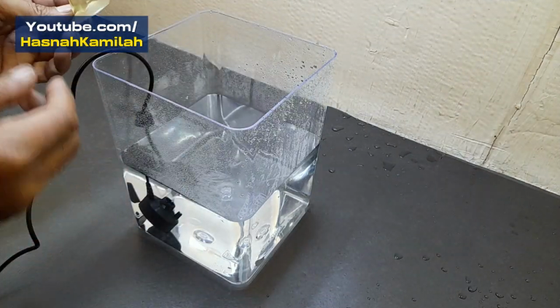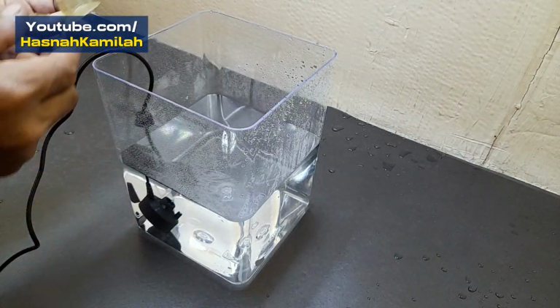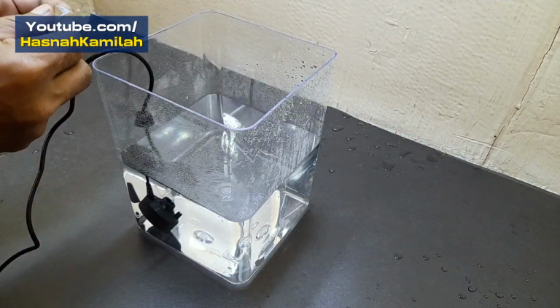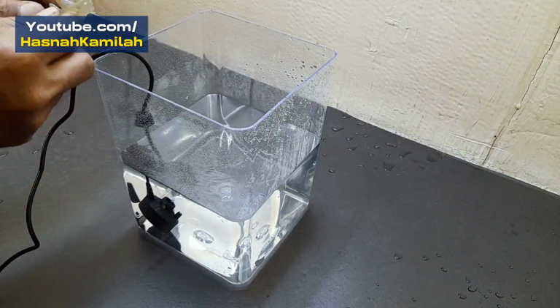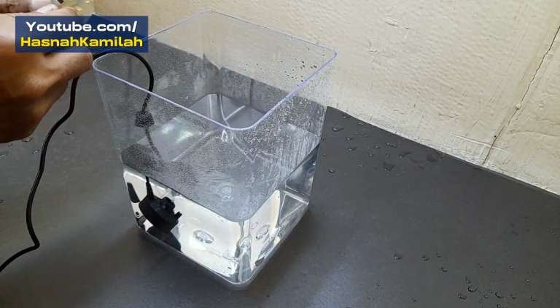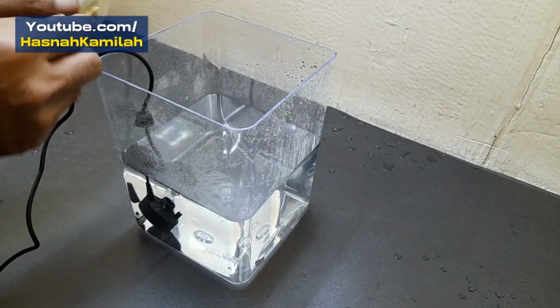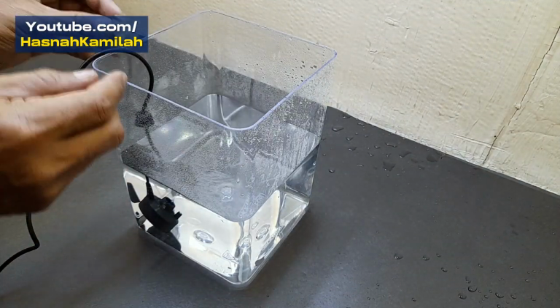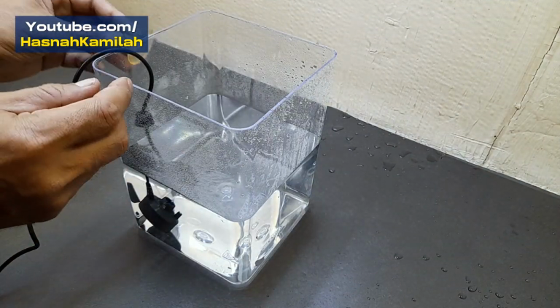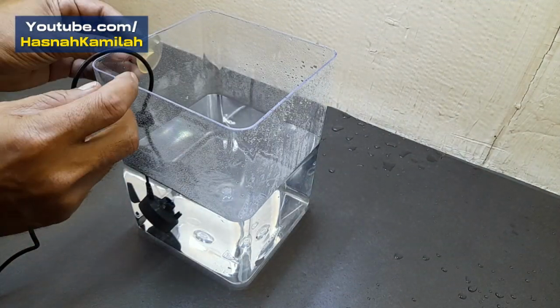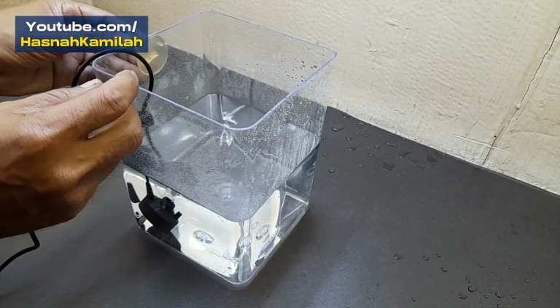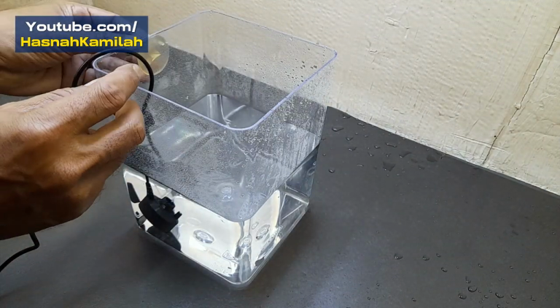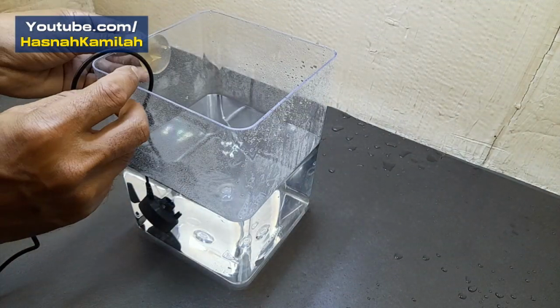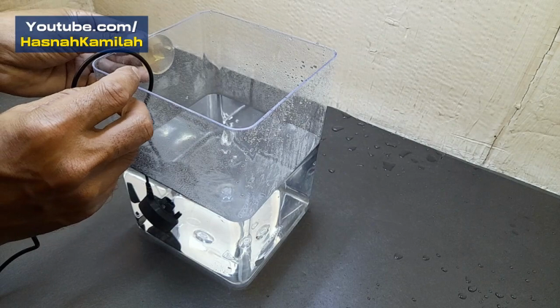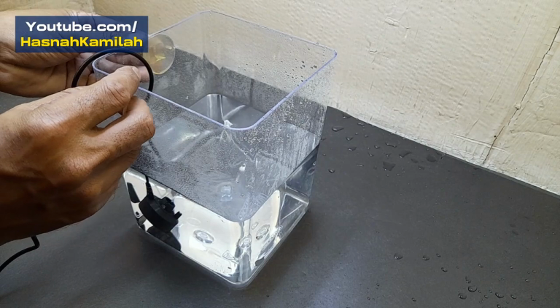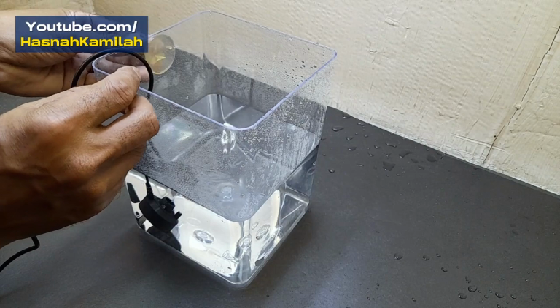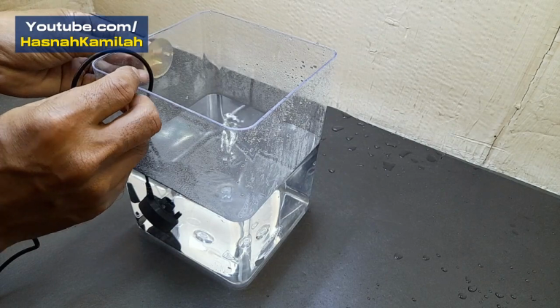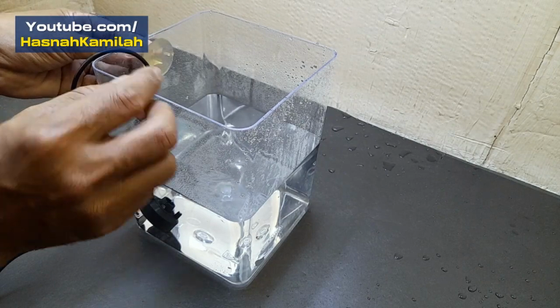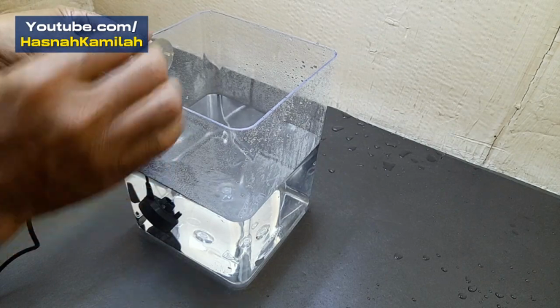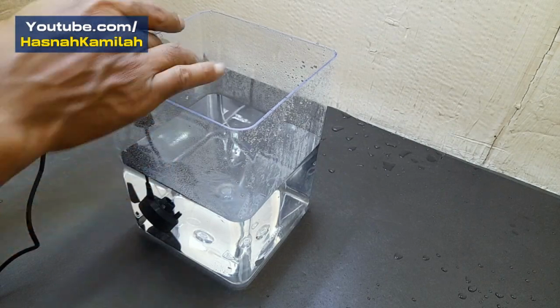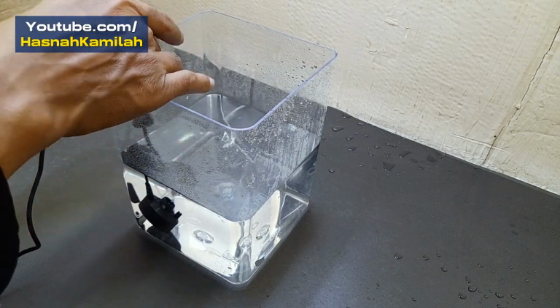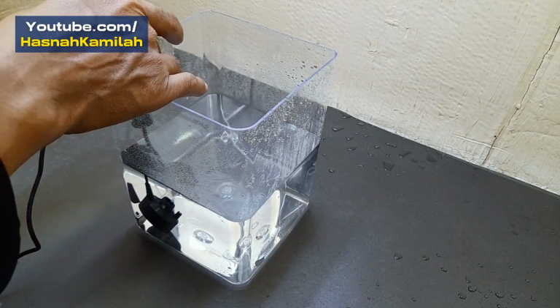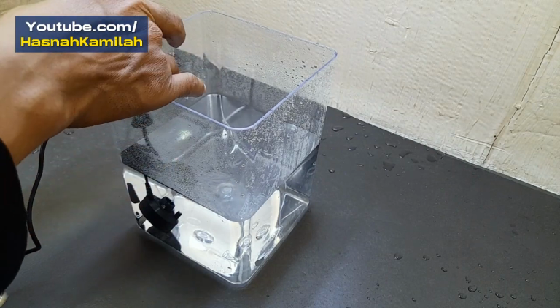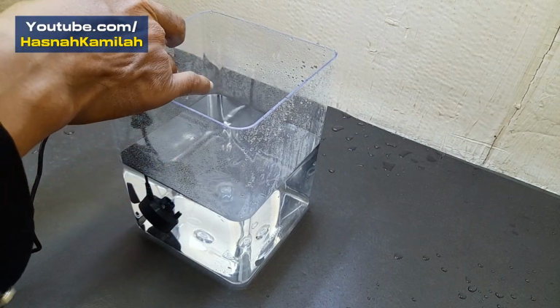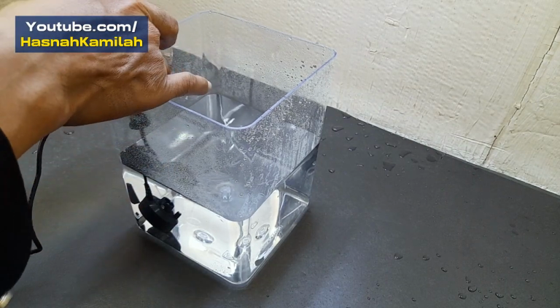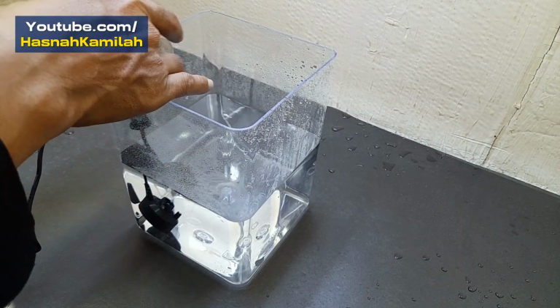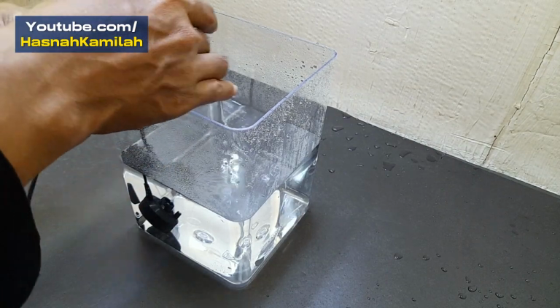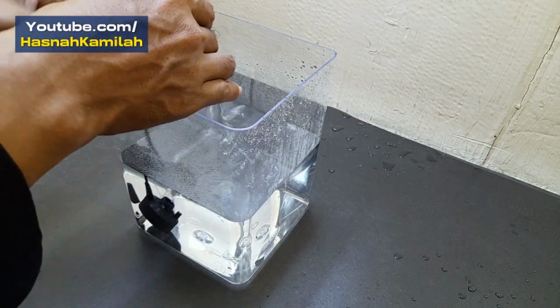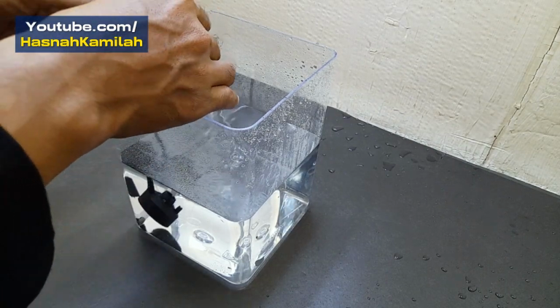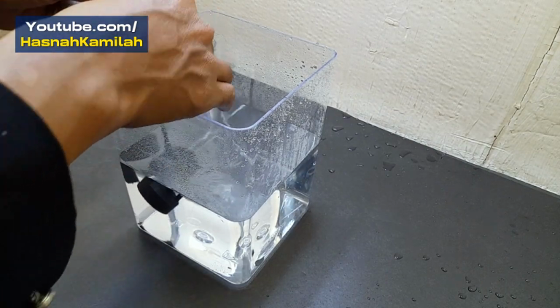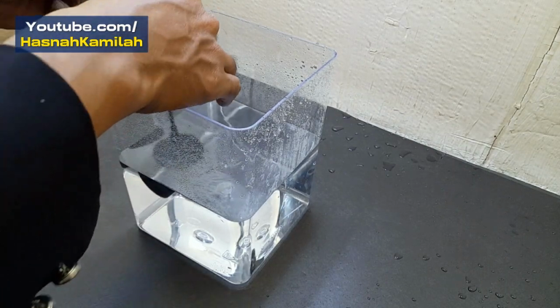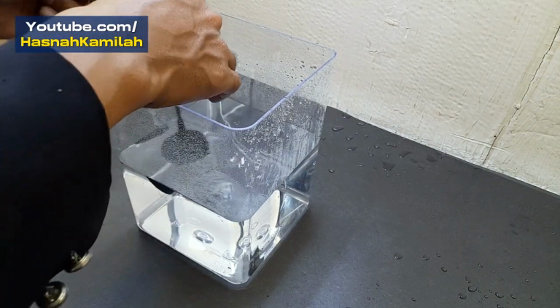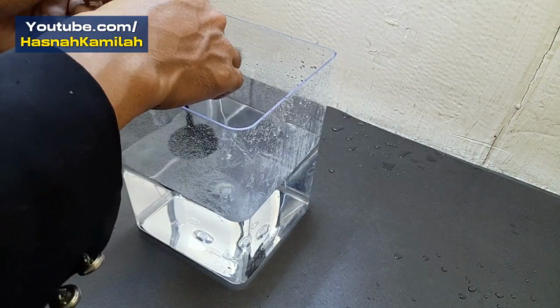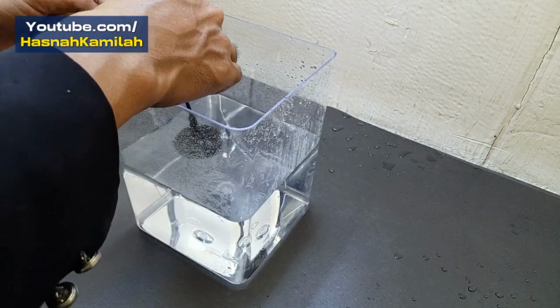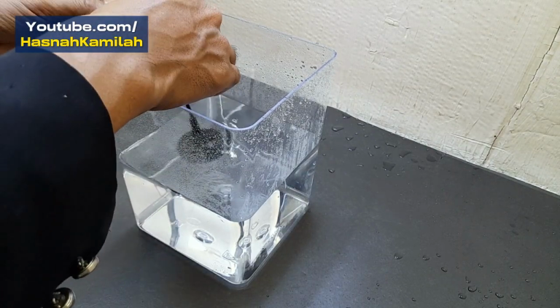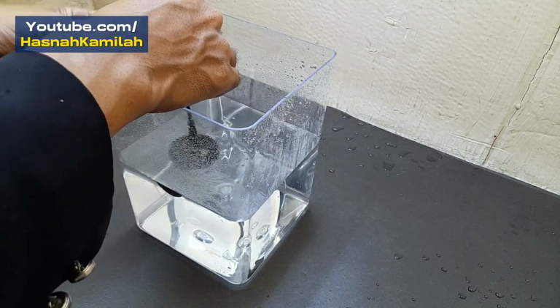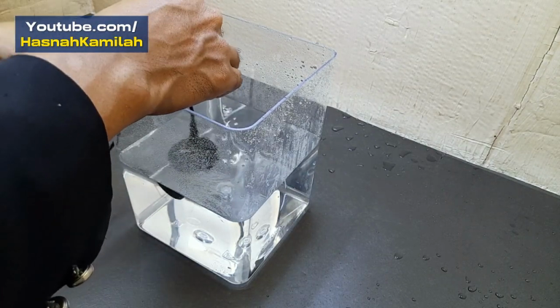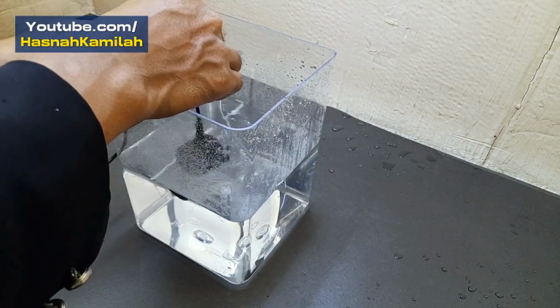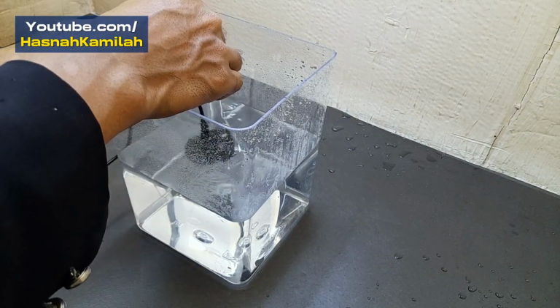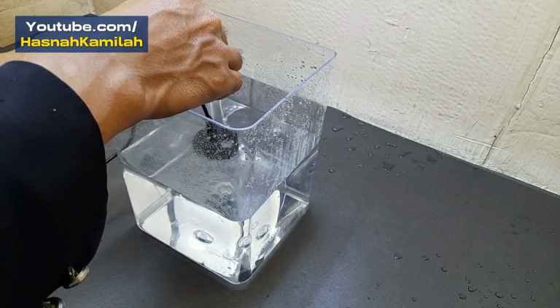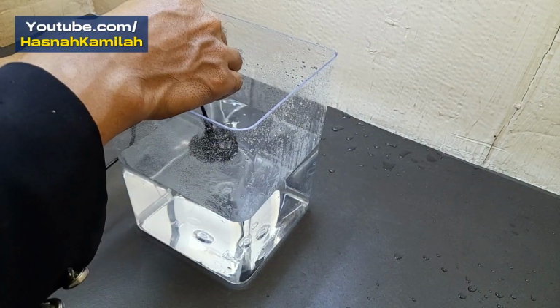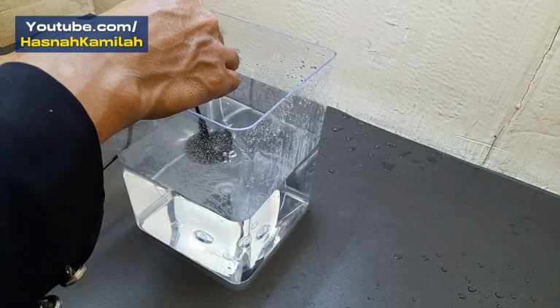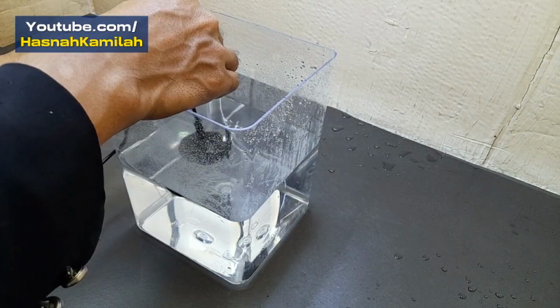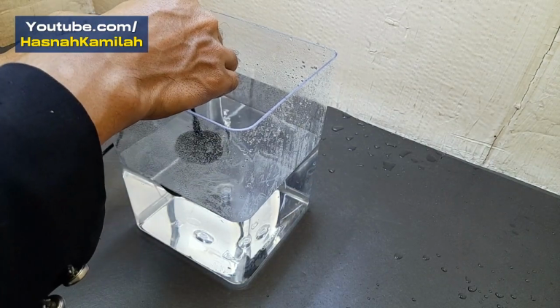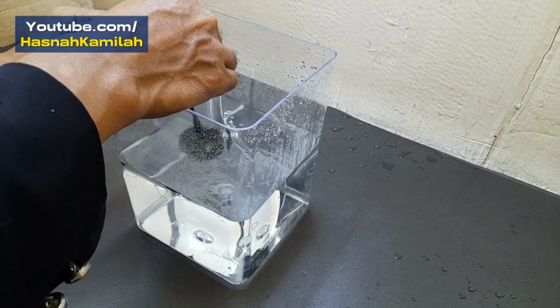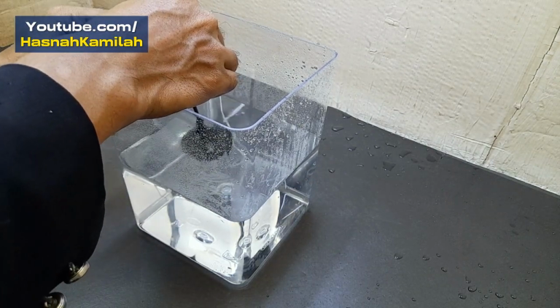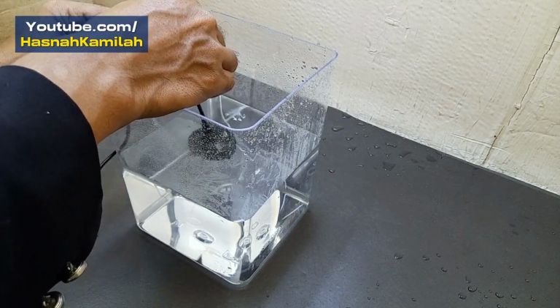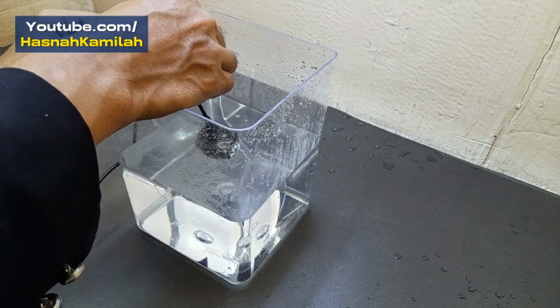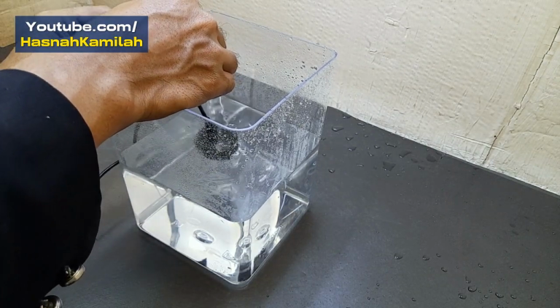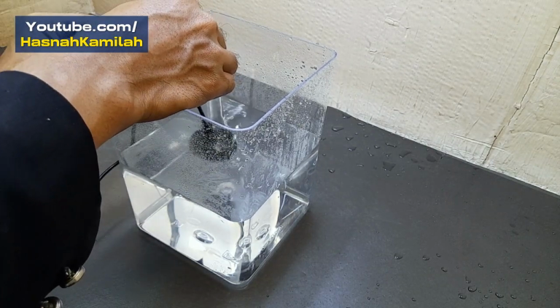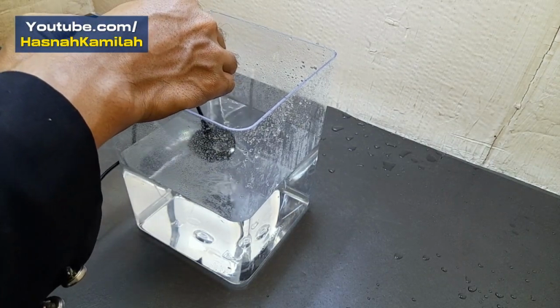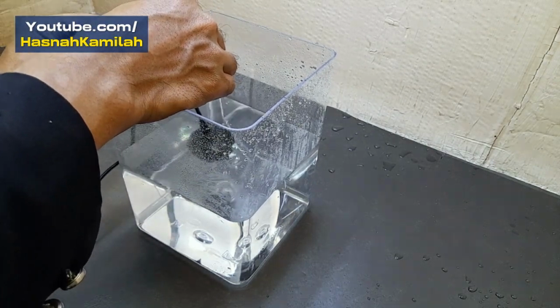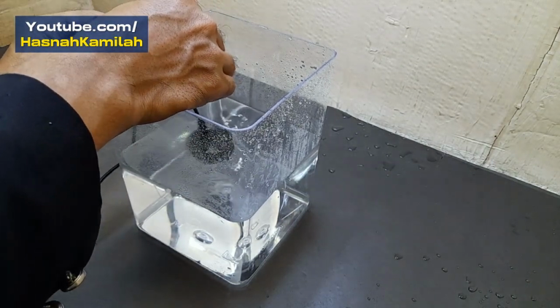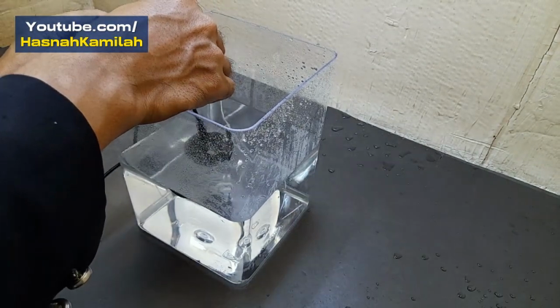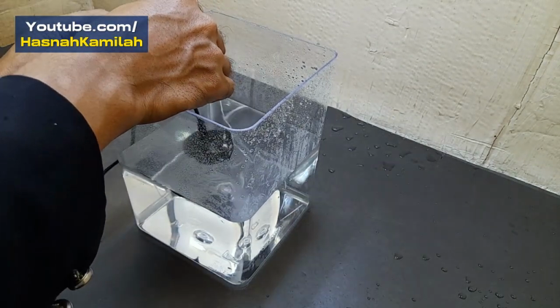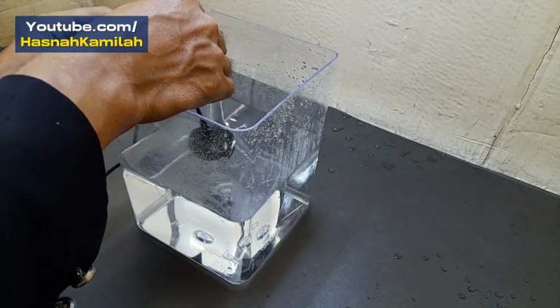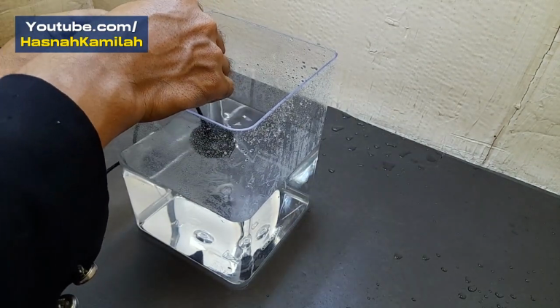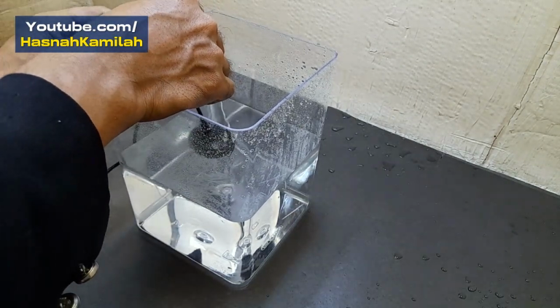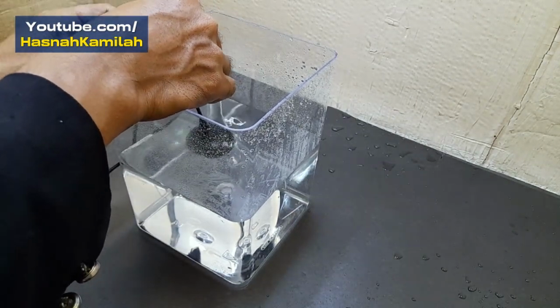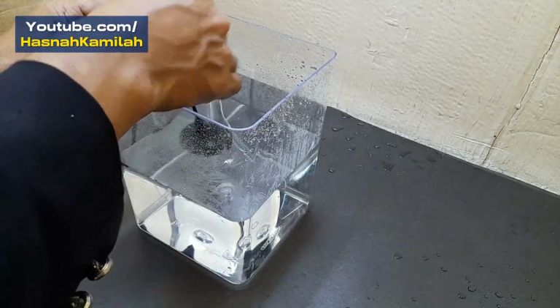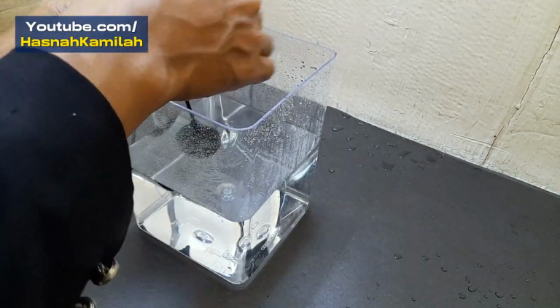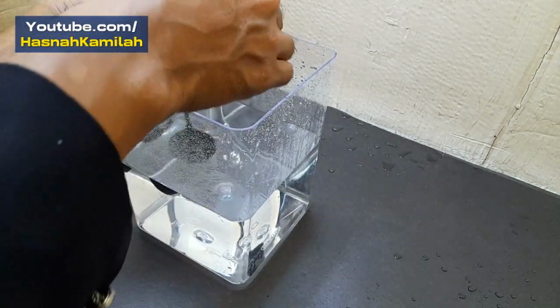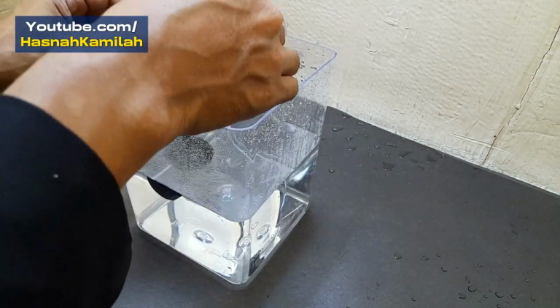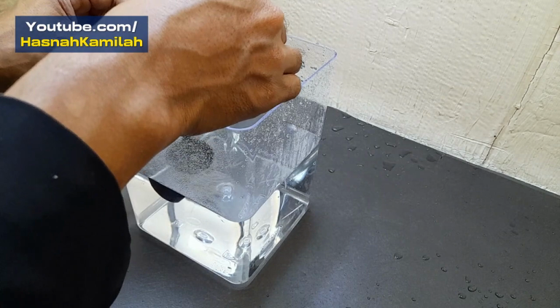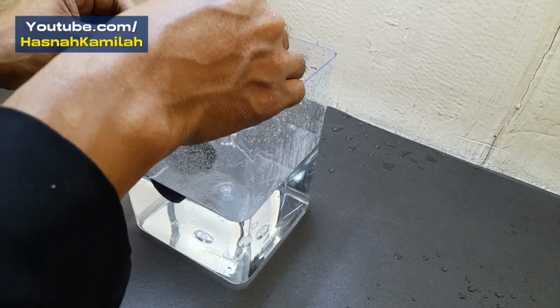Now we will use a stopper so that the depth of the mist maker remains constant, so that the mist will come out steadily and continuously.